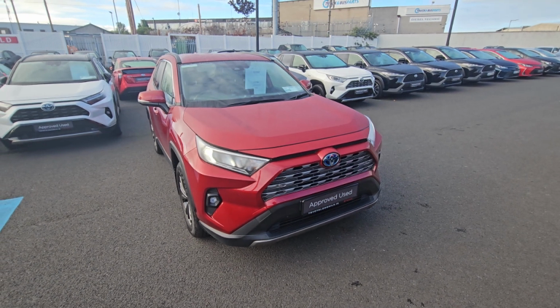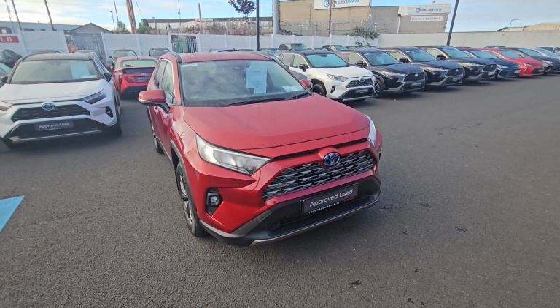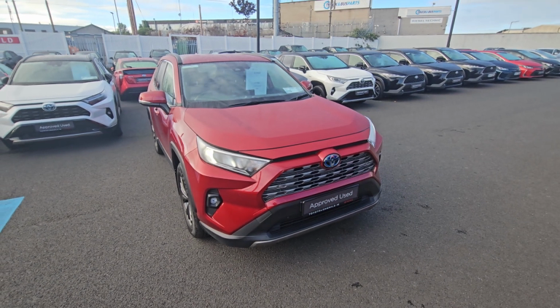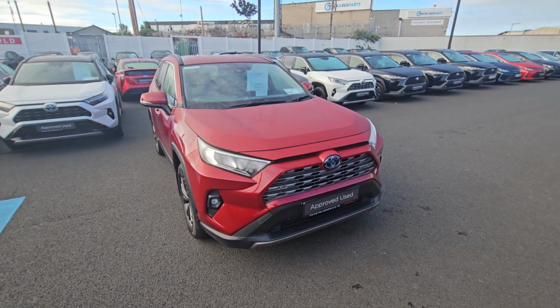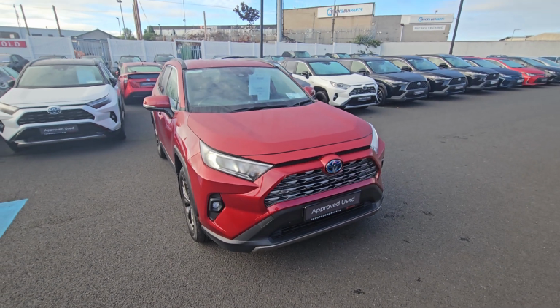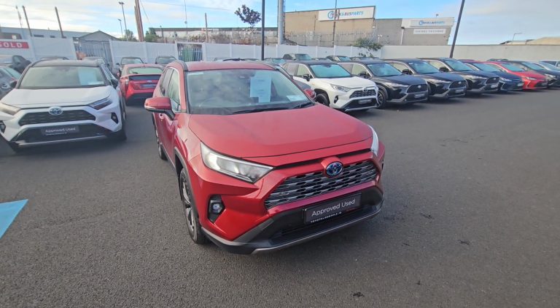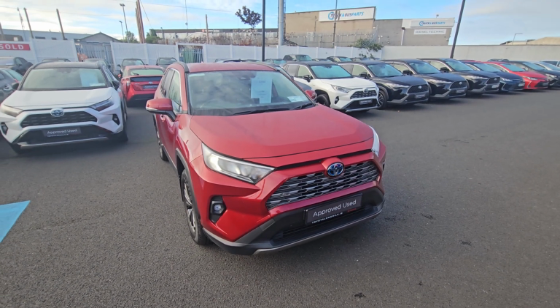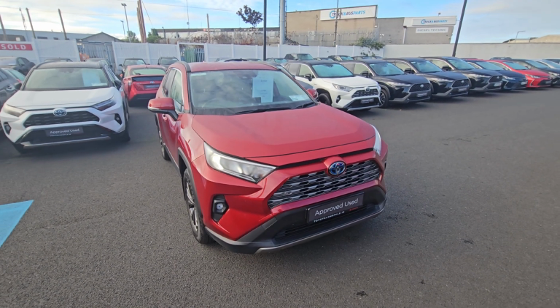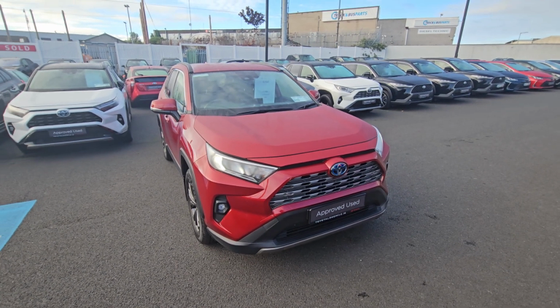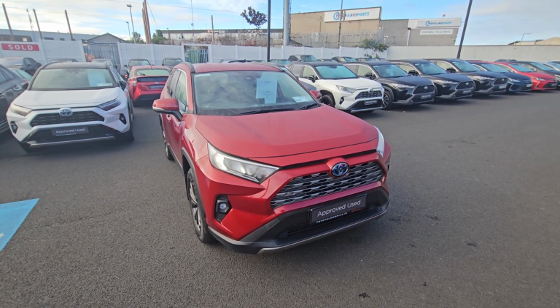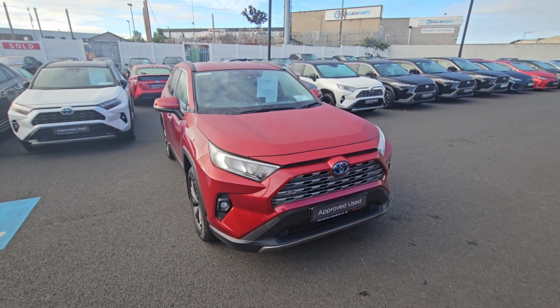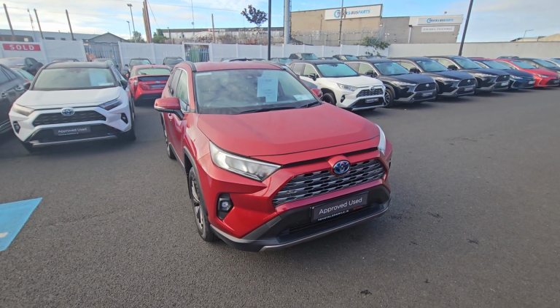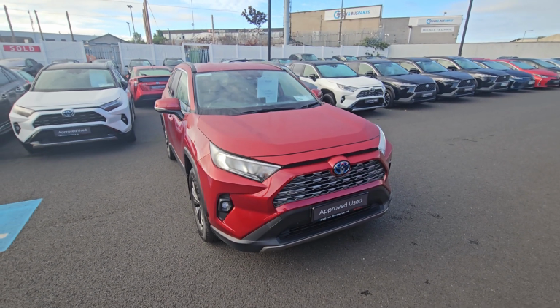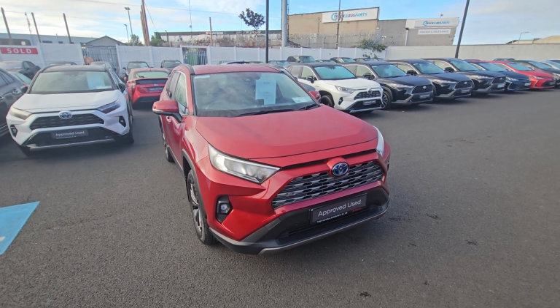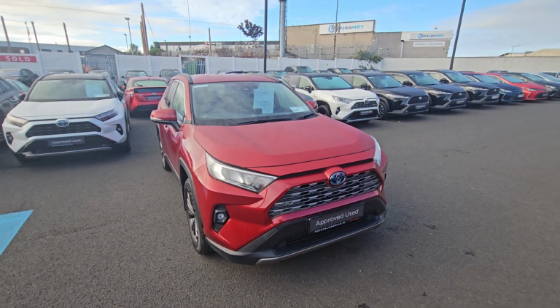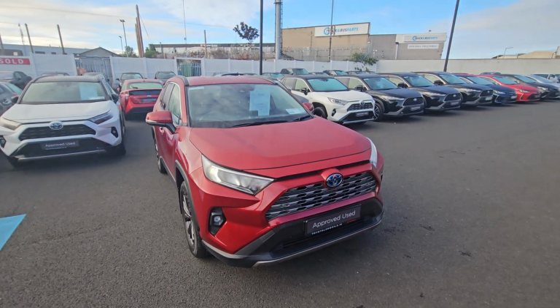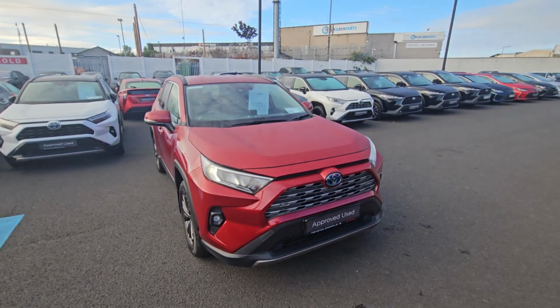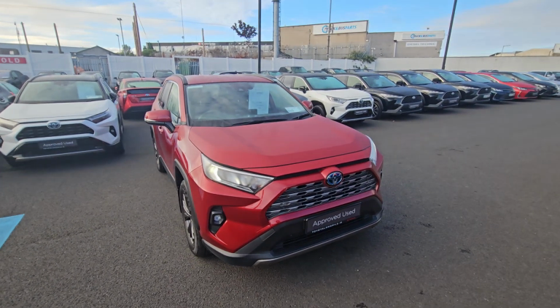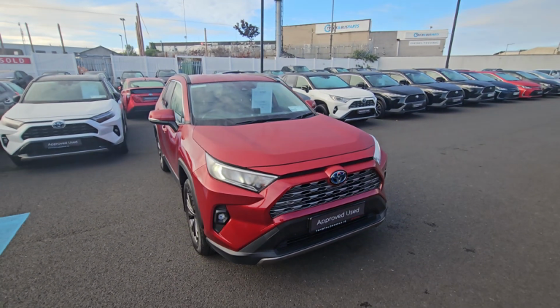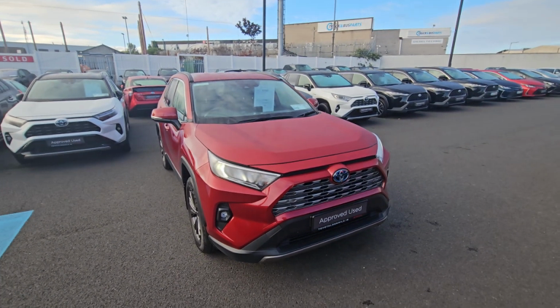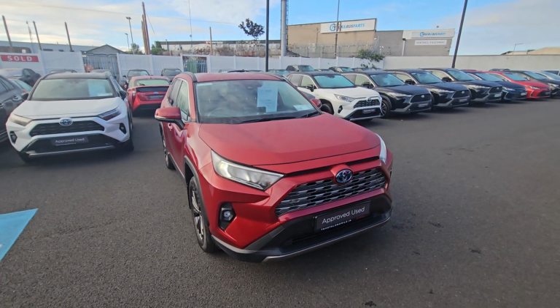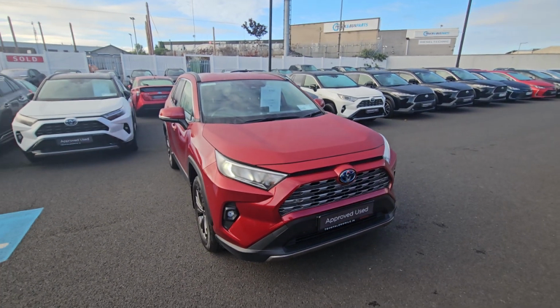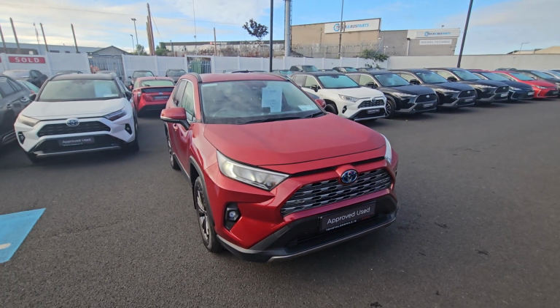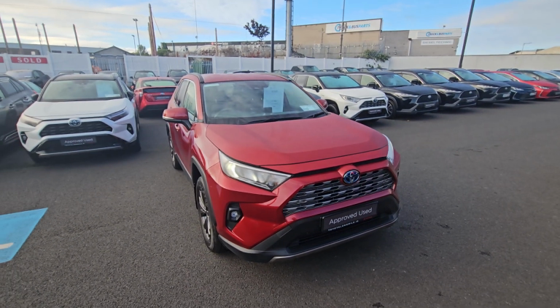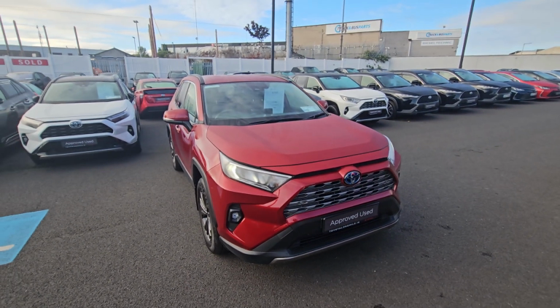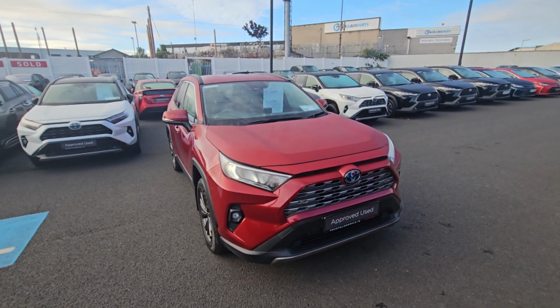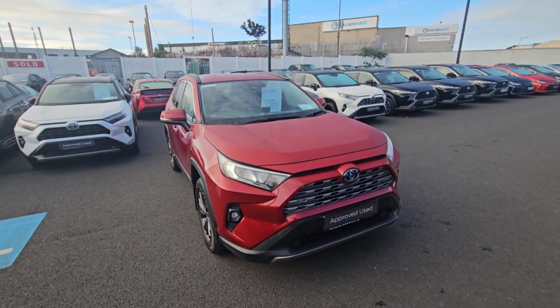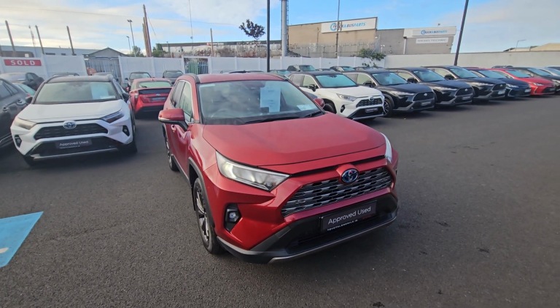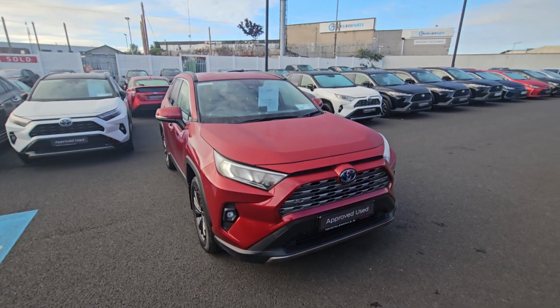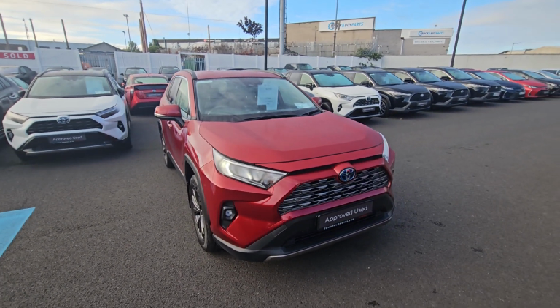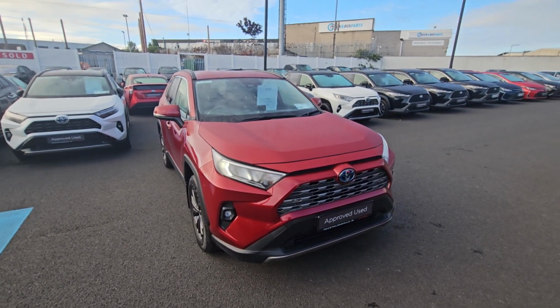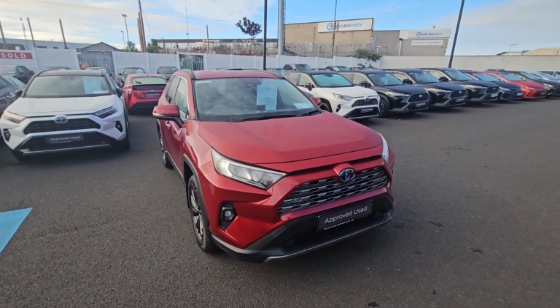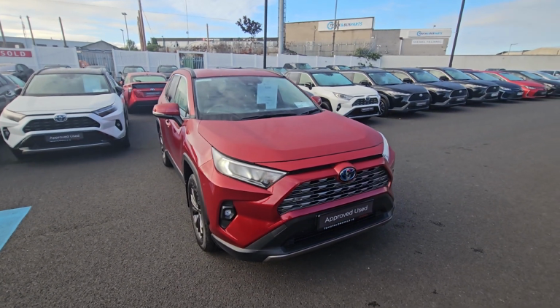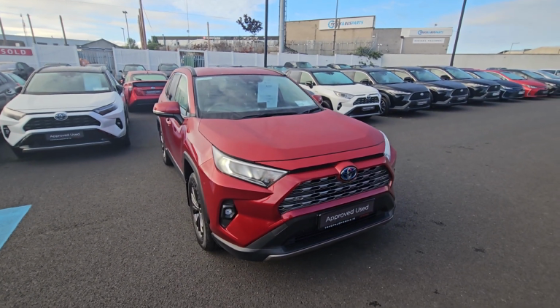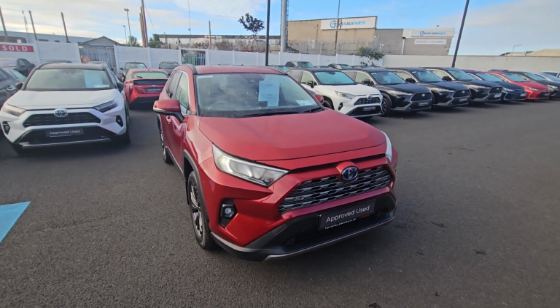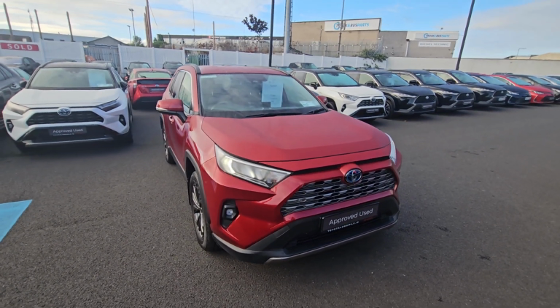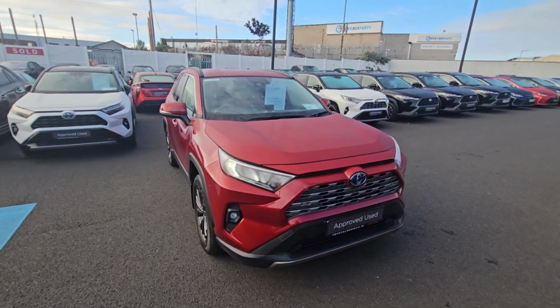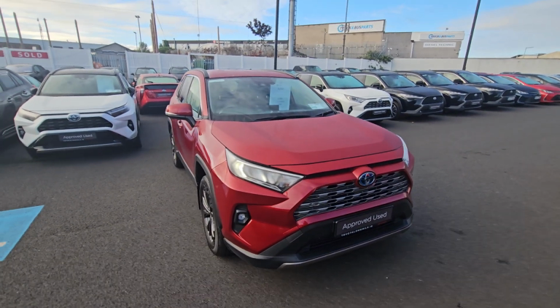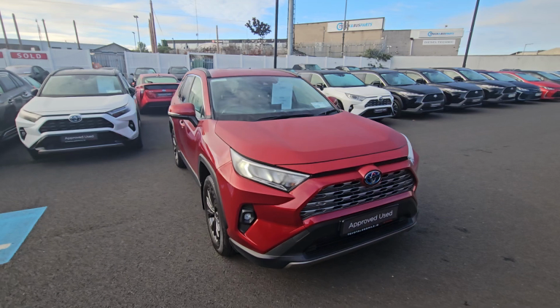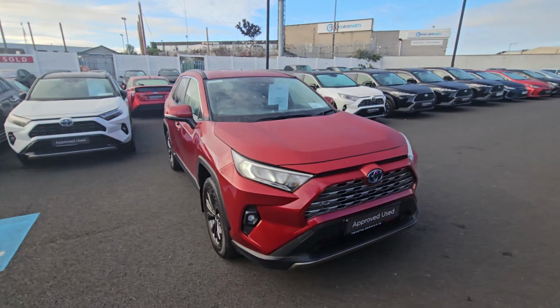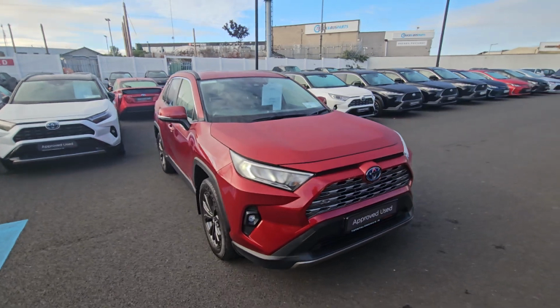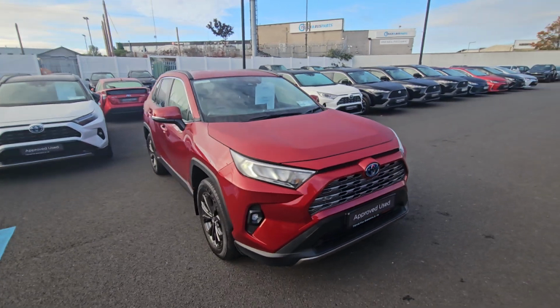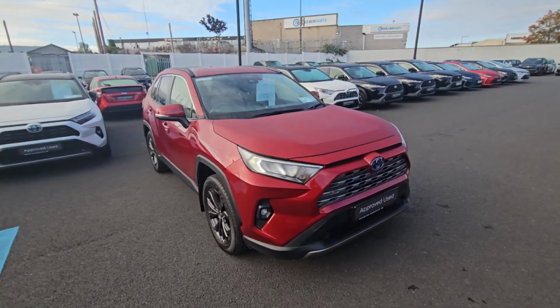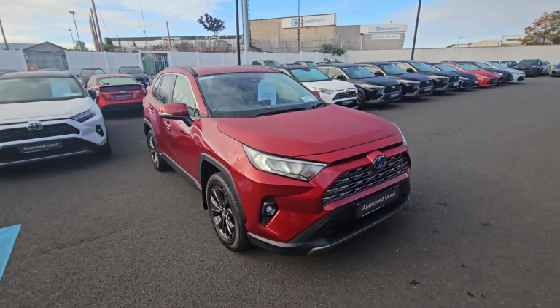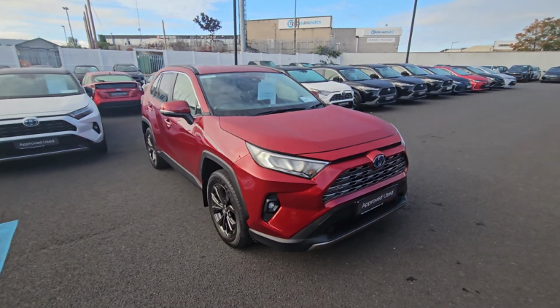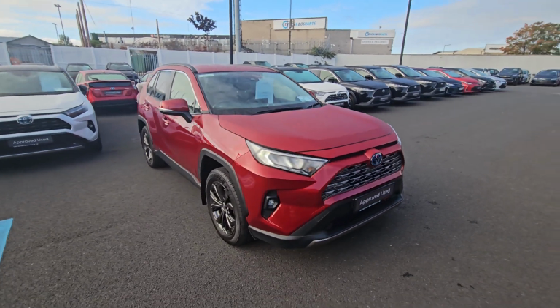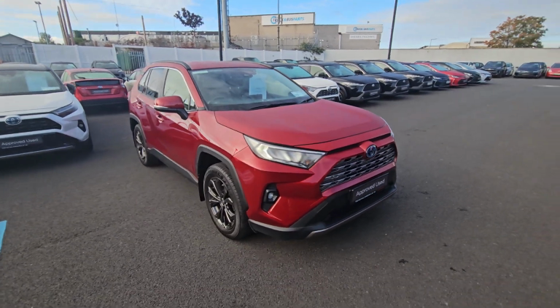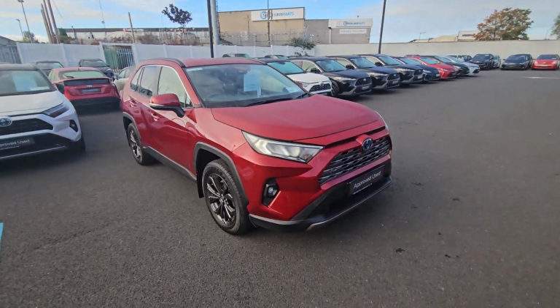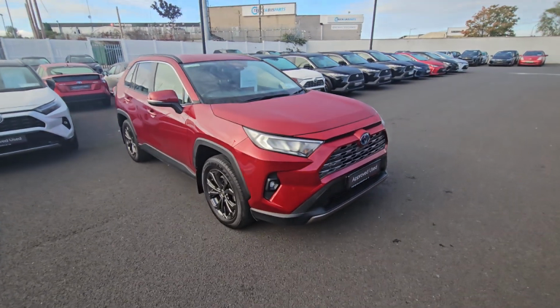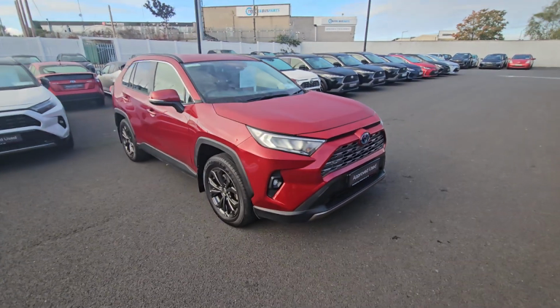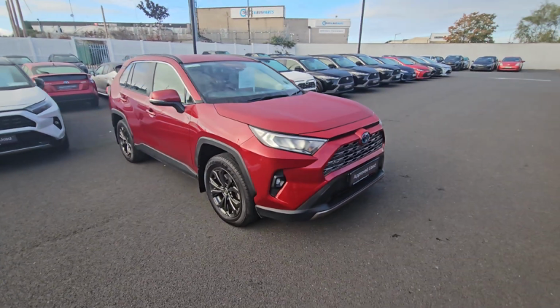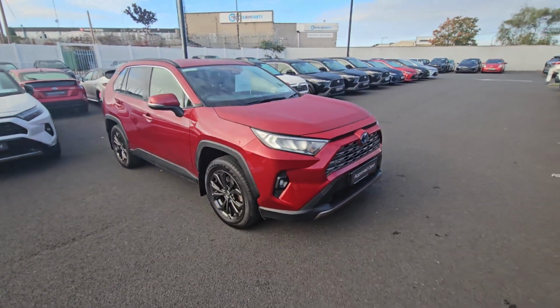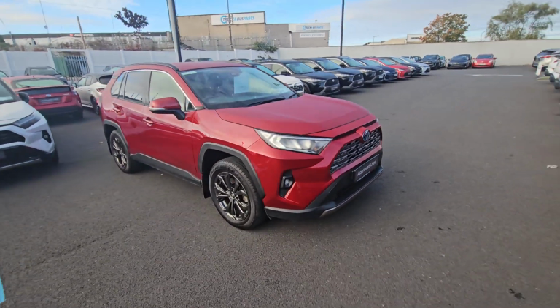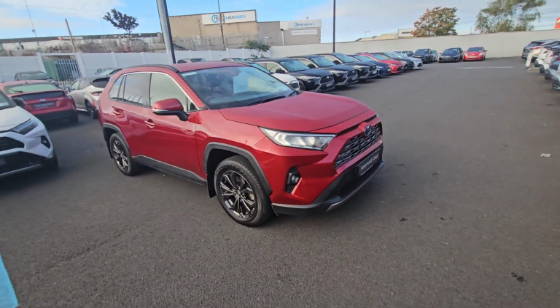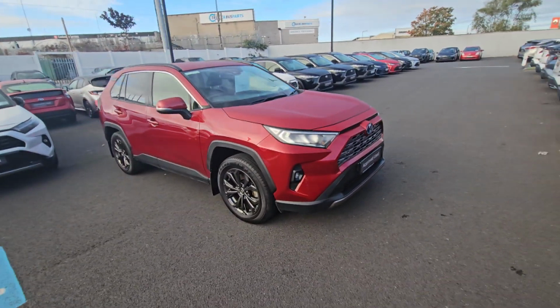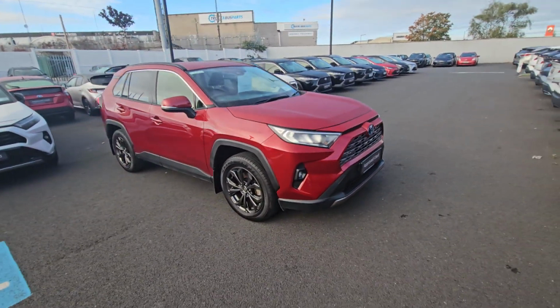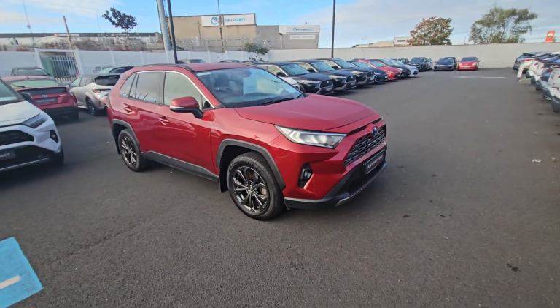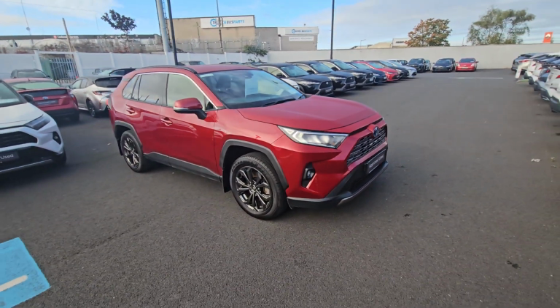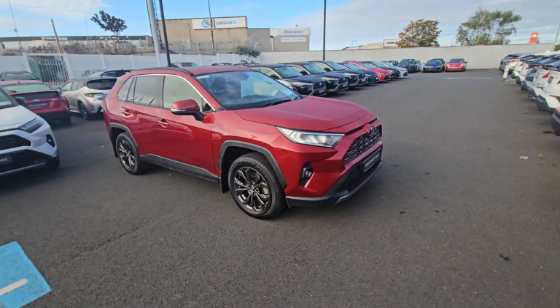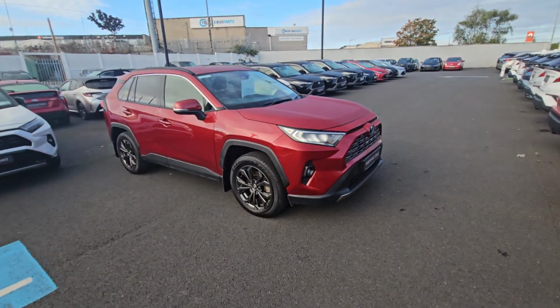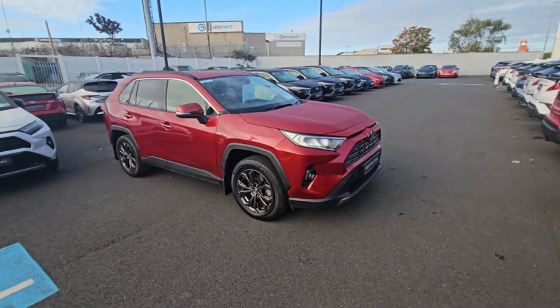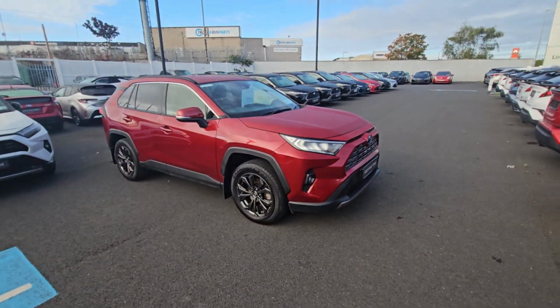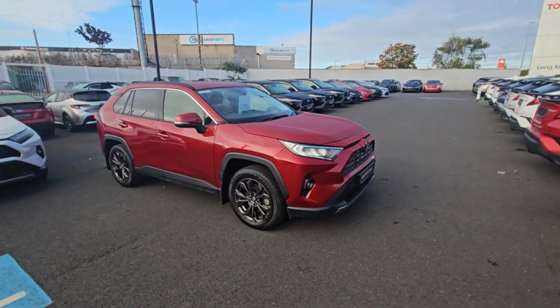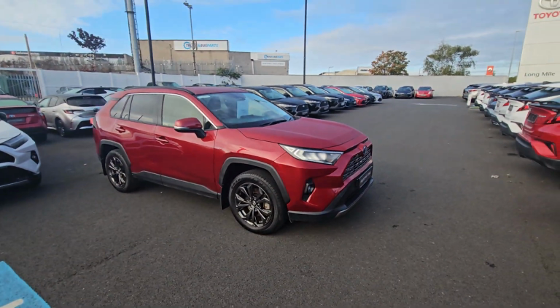Welcome to Toyota Longmile. Just arrived in today, a 2022 RAV Sol in Pearl Red — a super jeep.